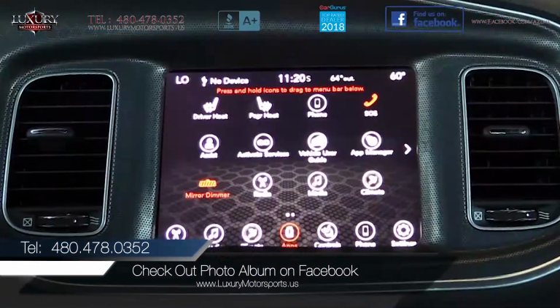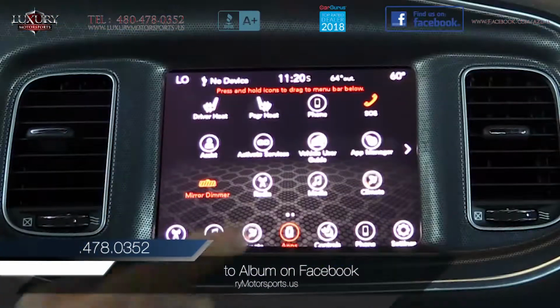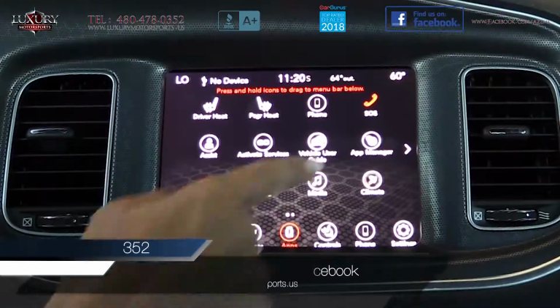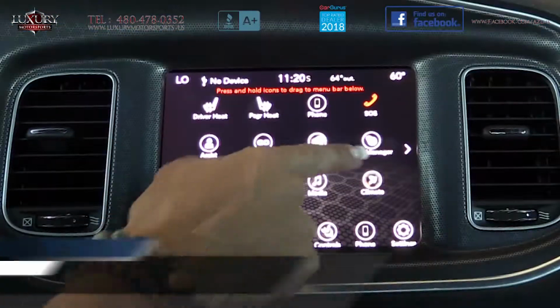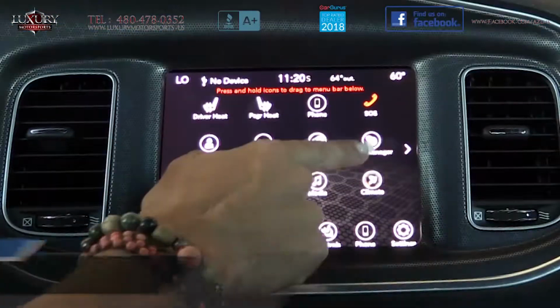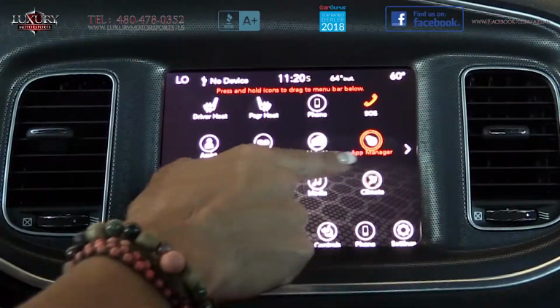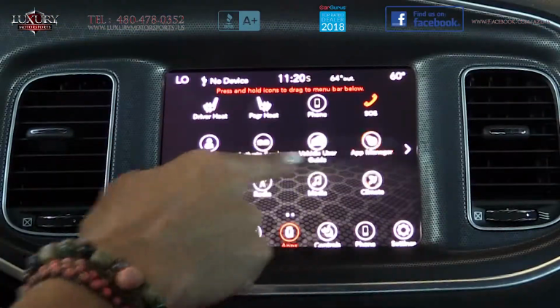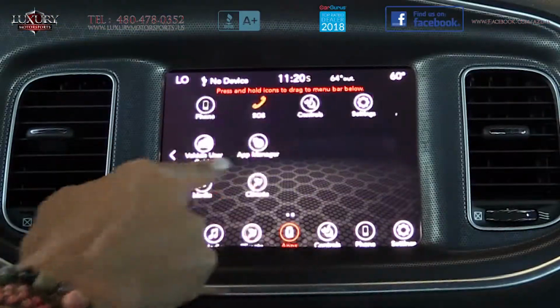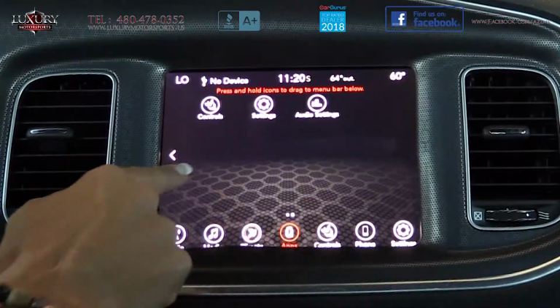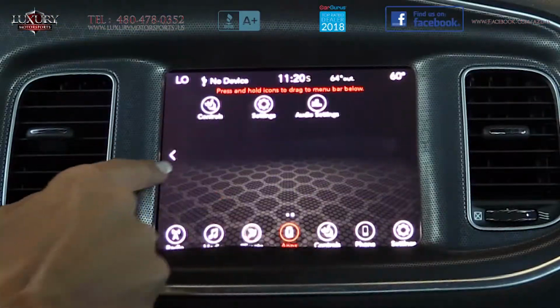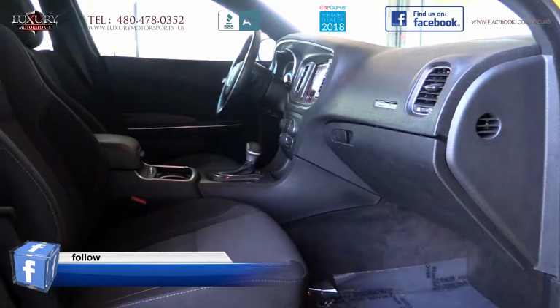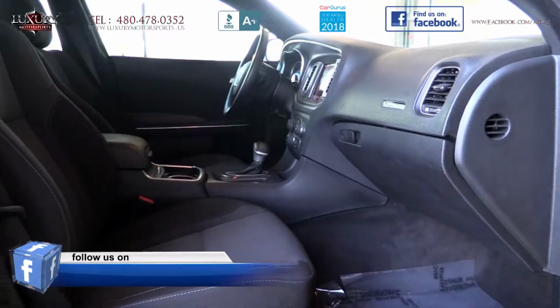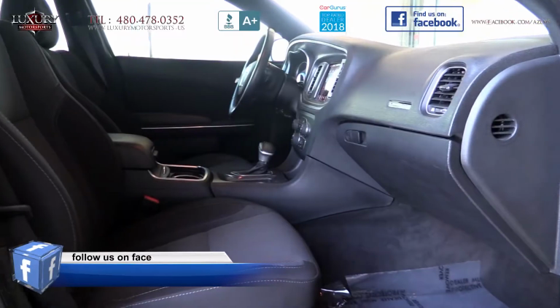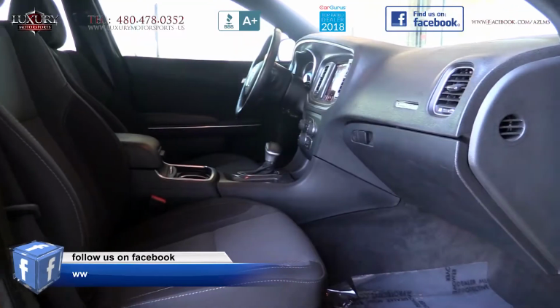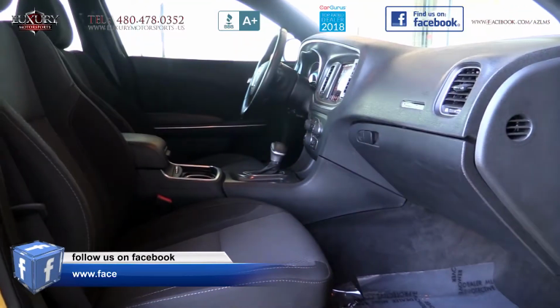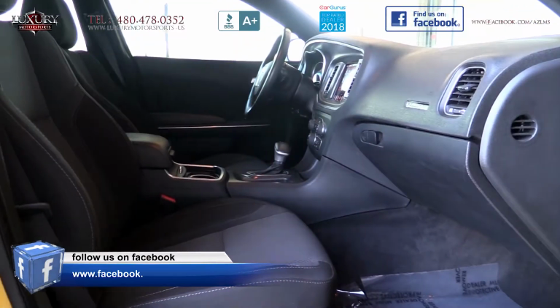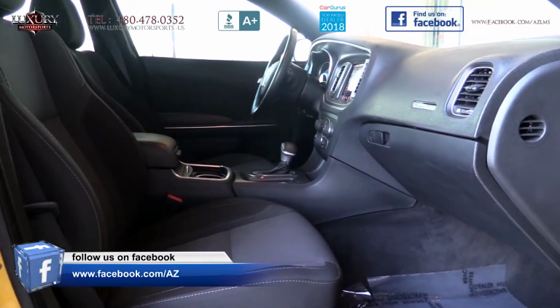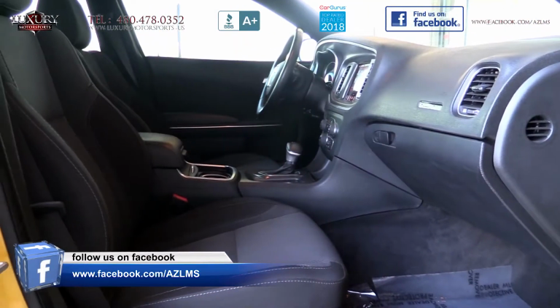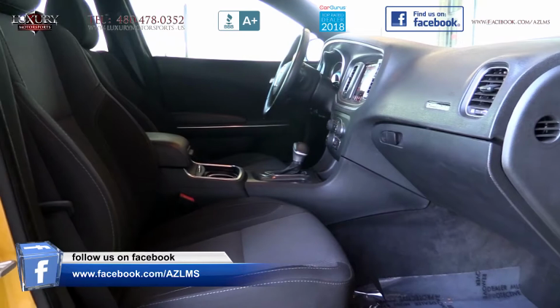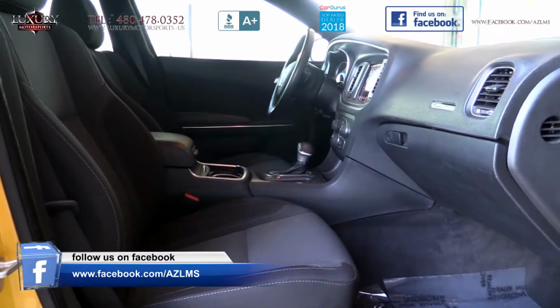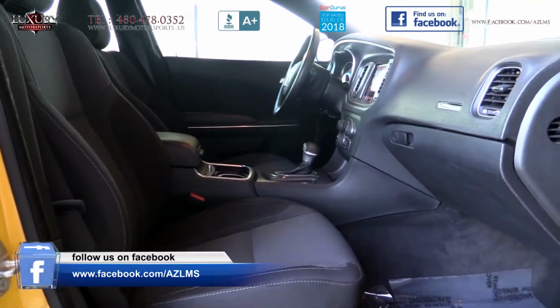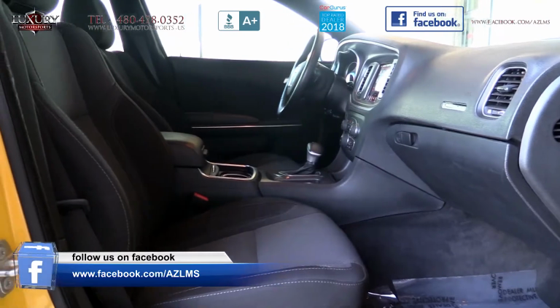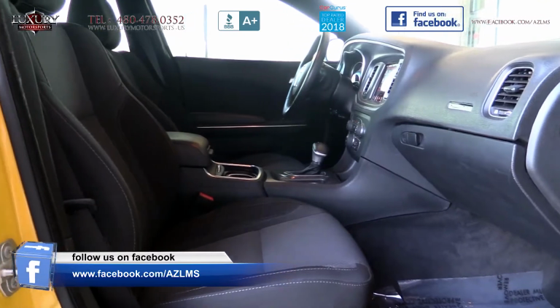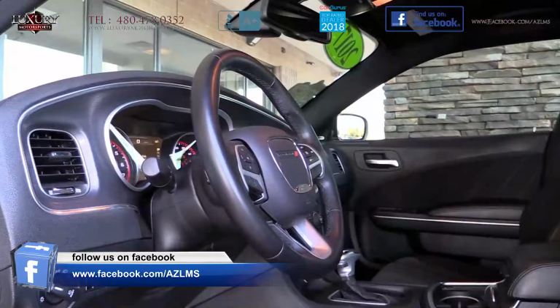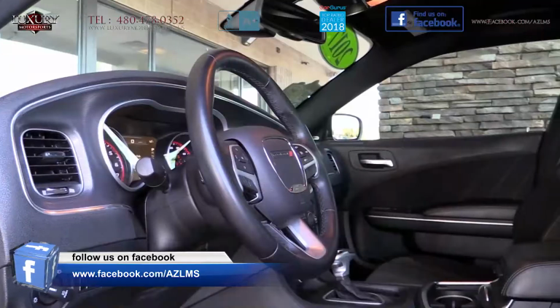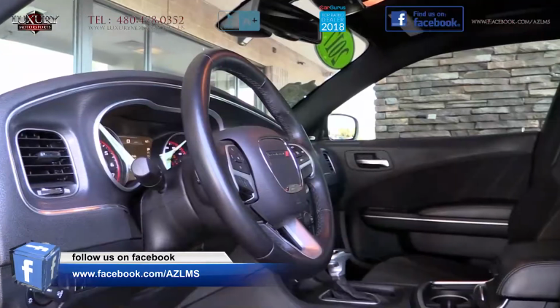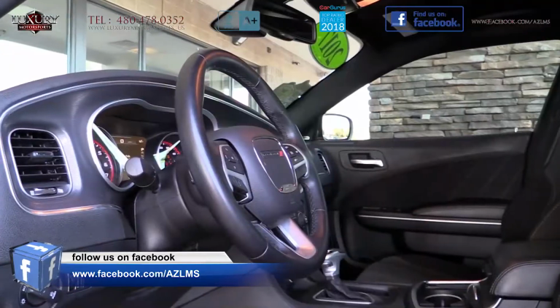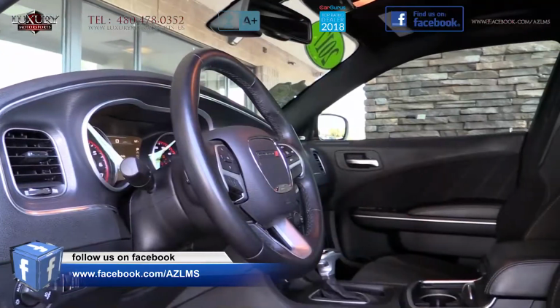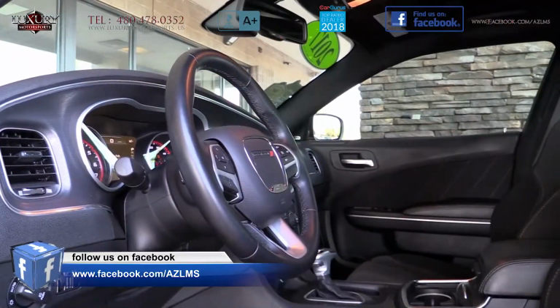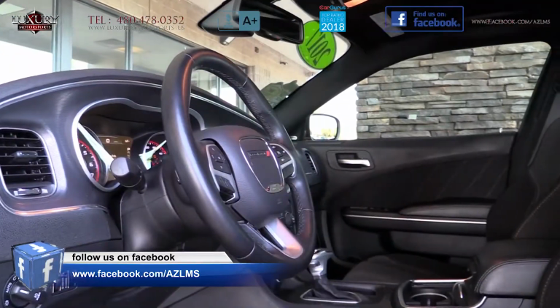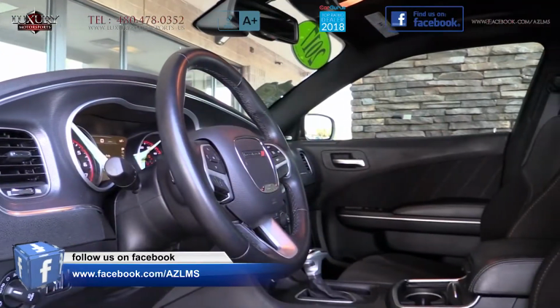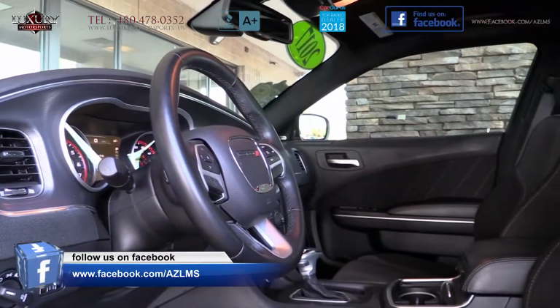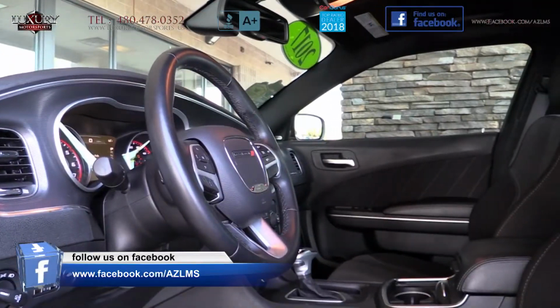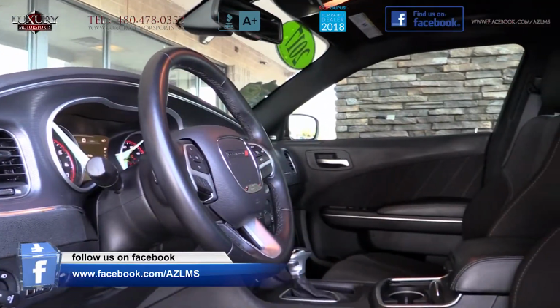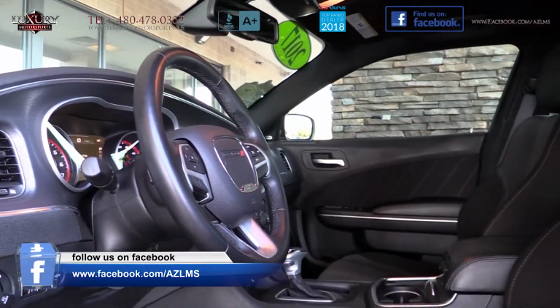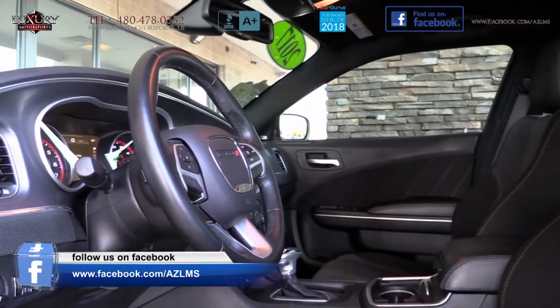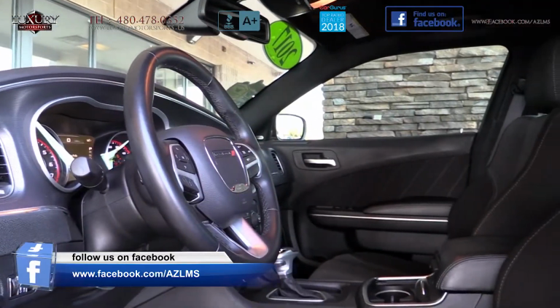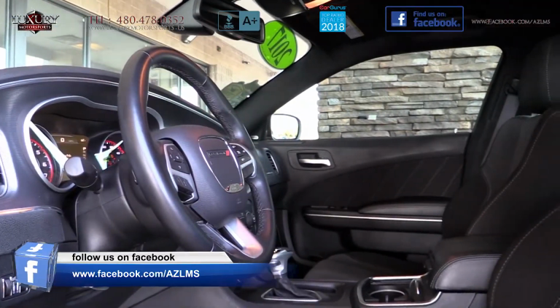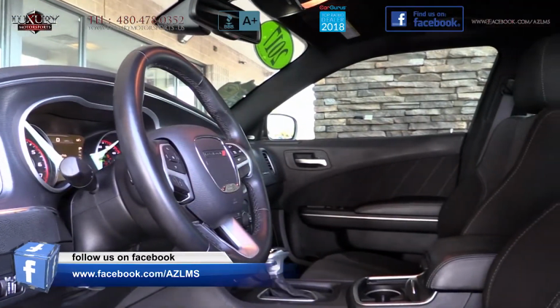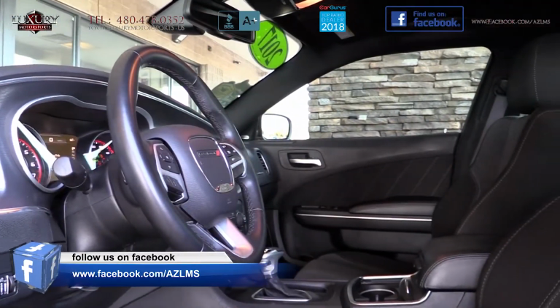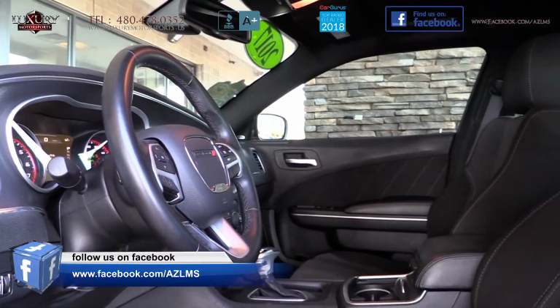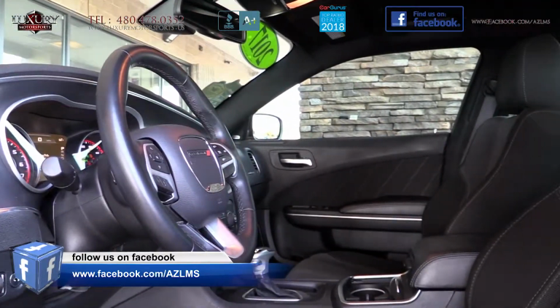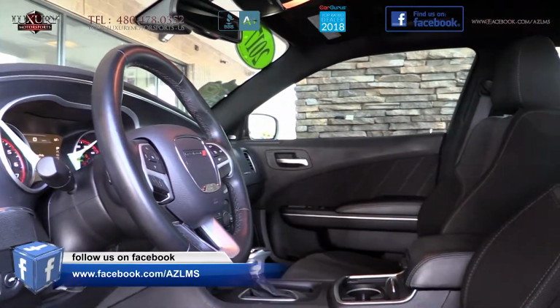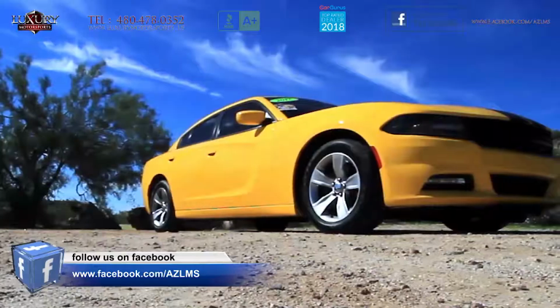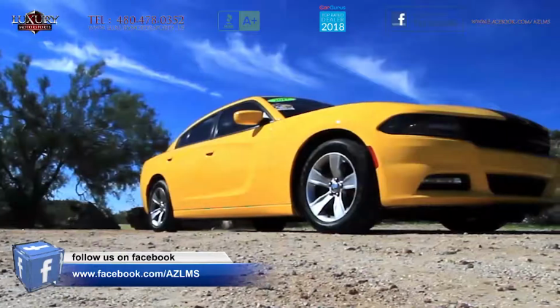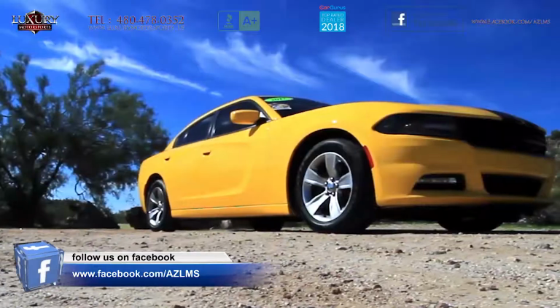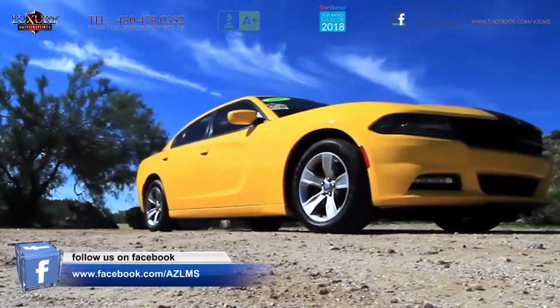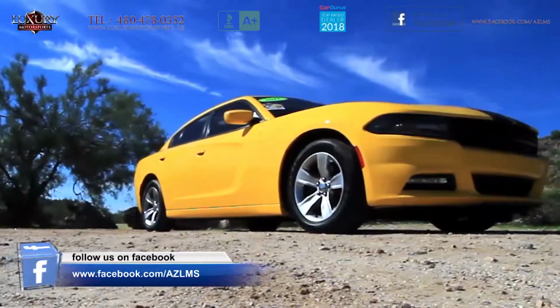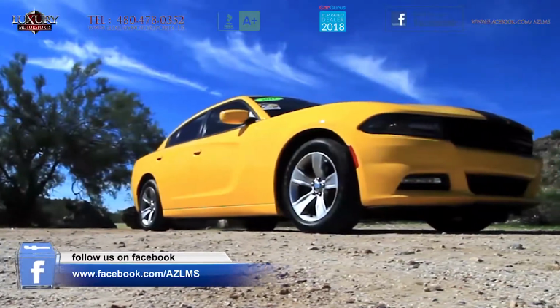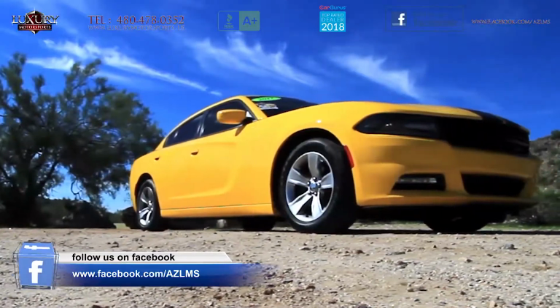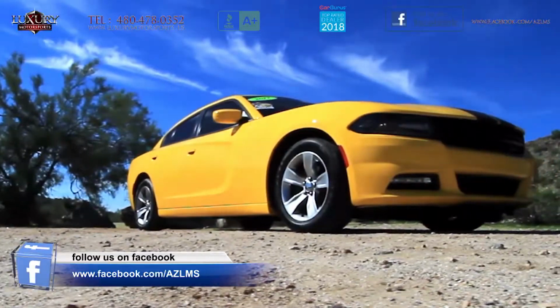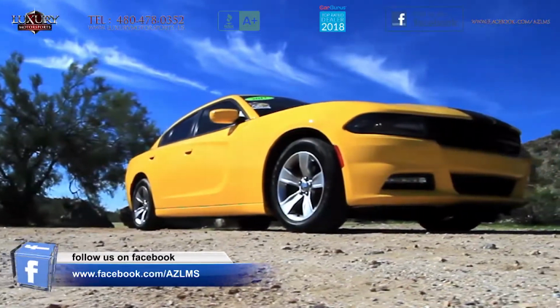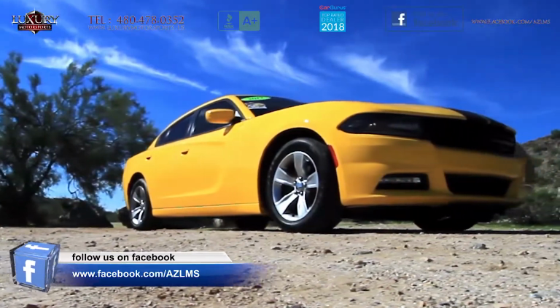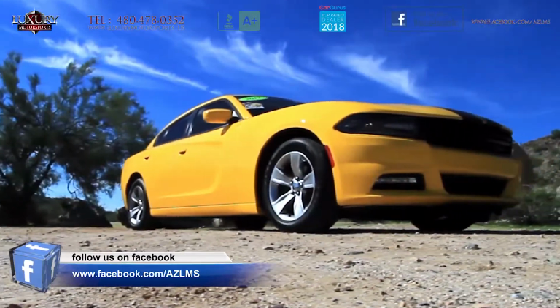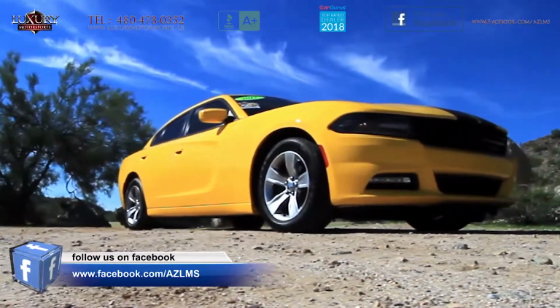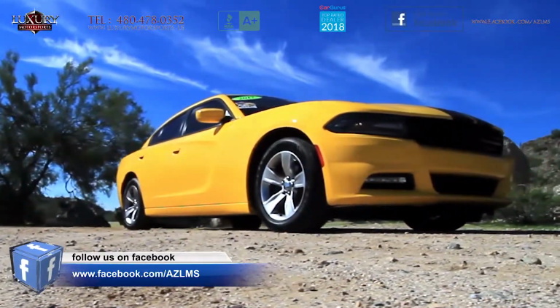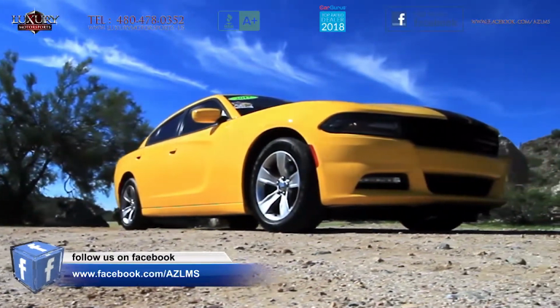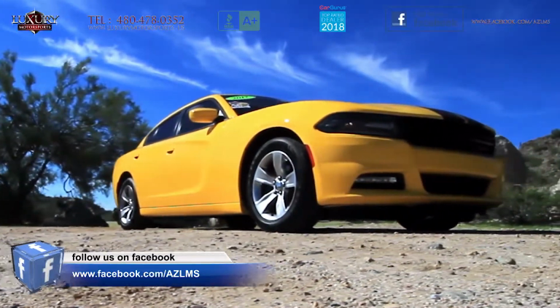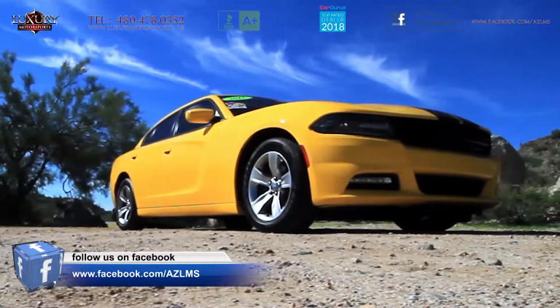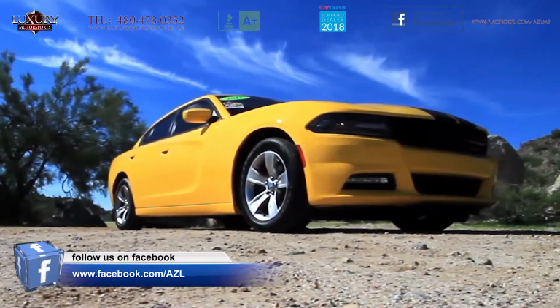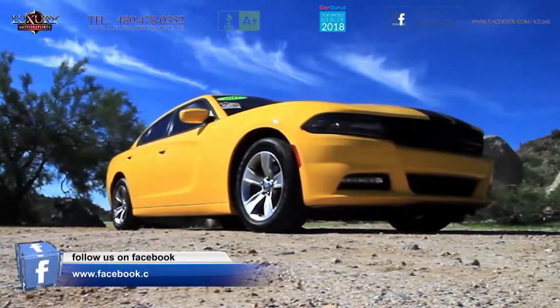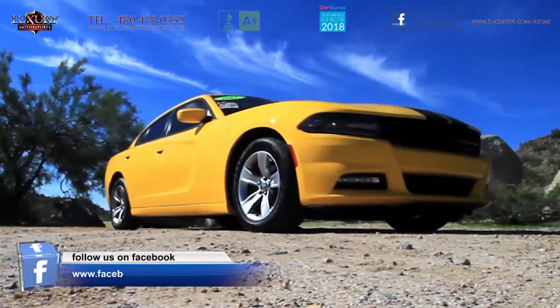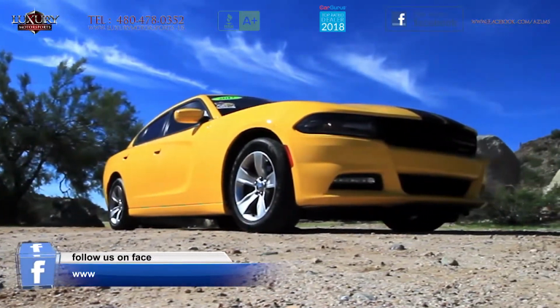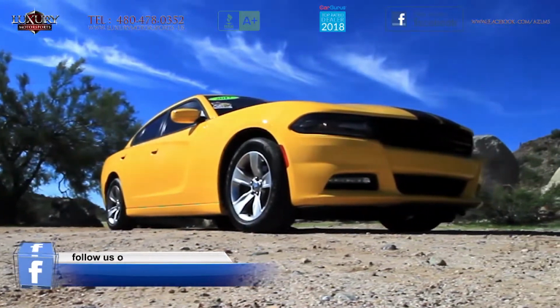This SXT enjoys the 8.4-inch Uconnect touchscreen, Bluetooth, upgraded cloth upholstery, upgraded six-speaker sound system, and premium wheels, to name just a few.